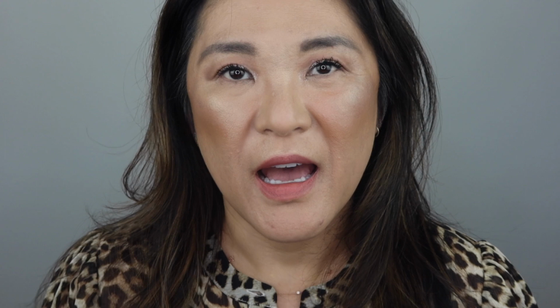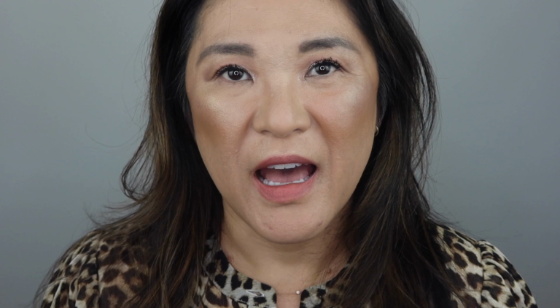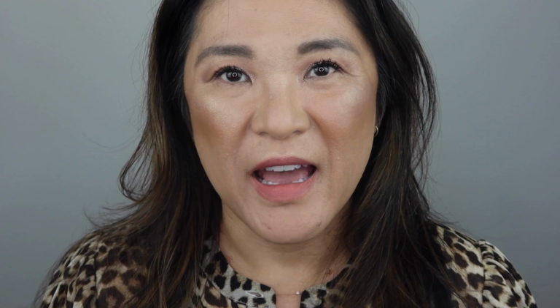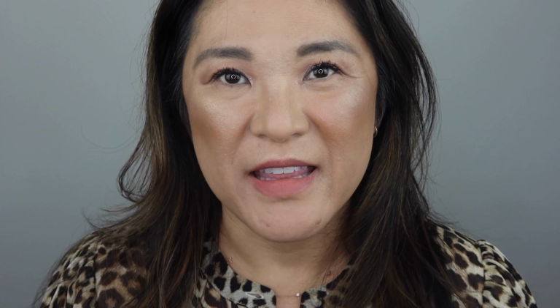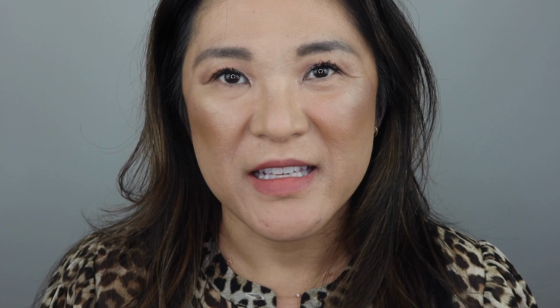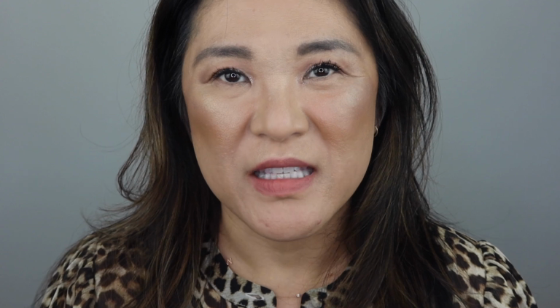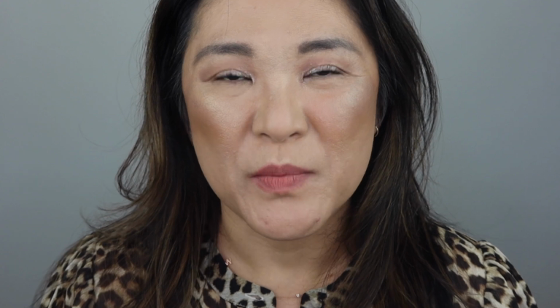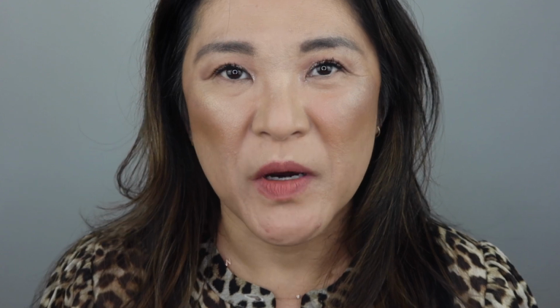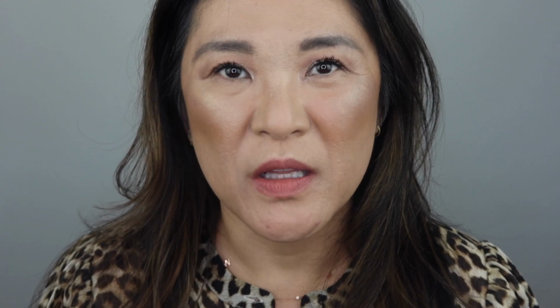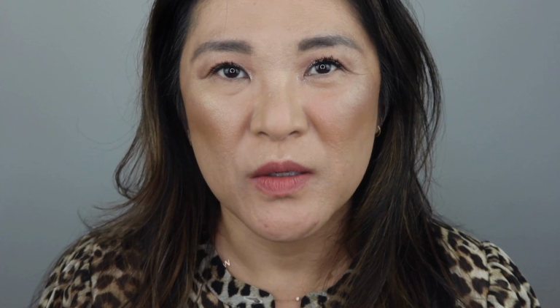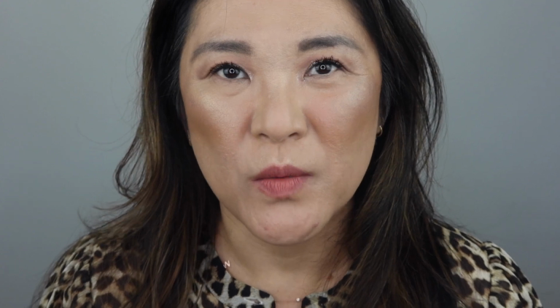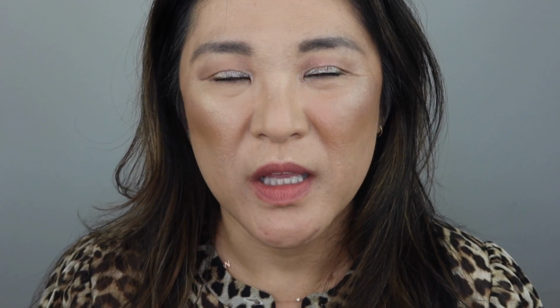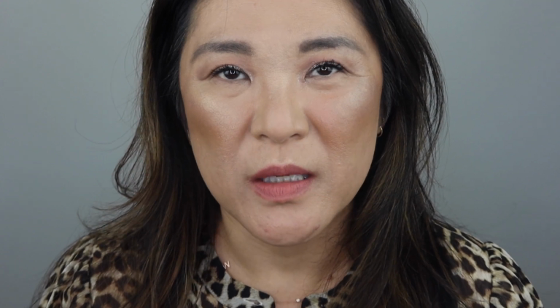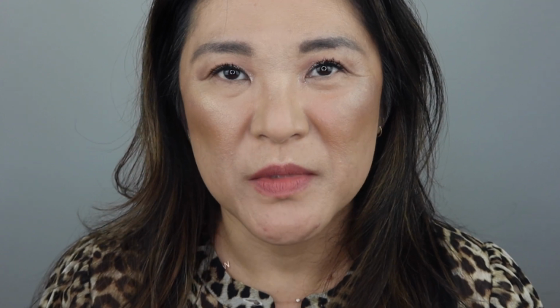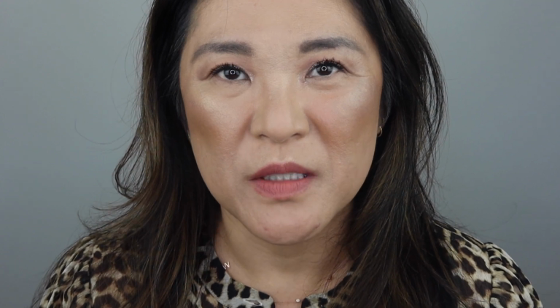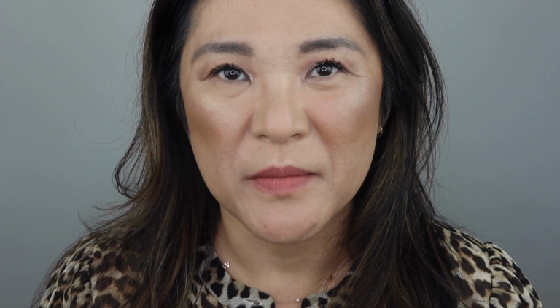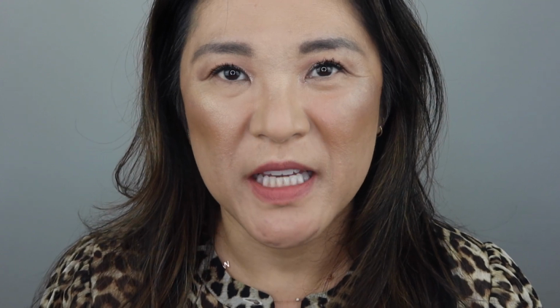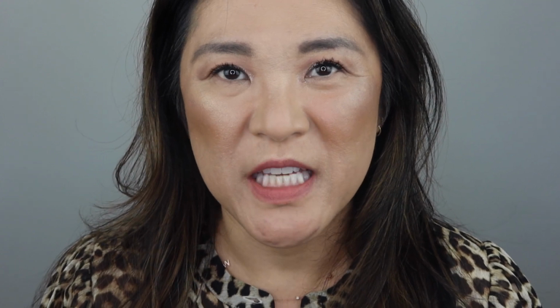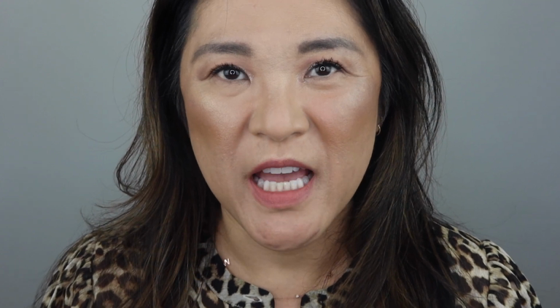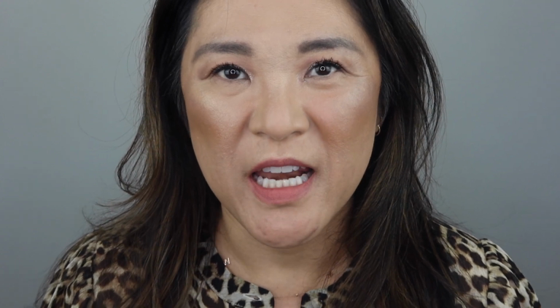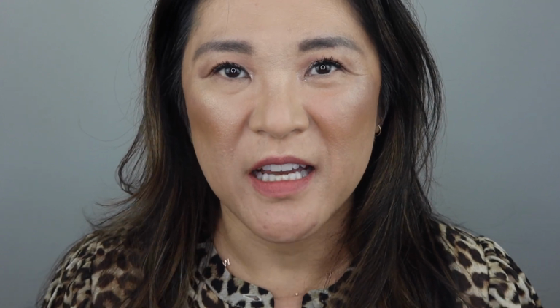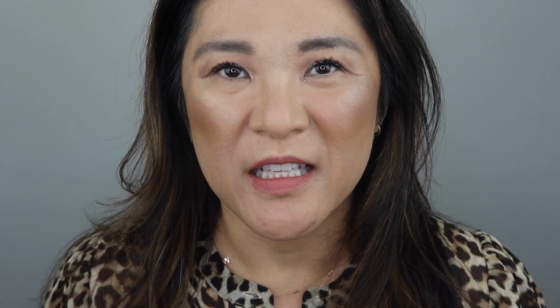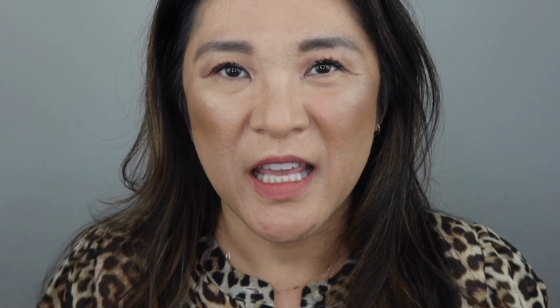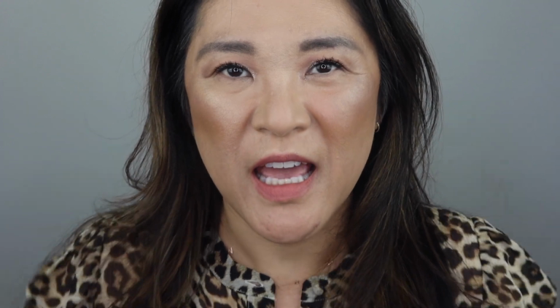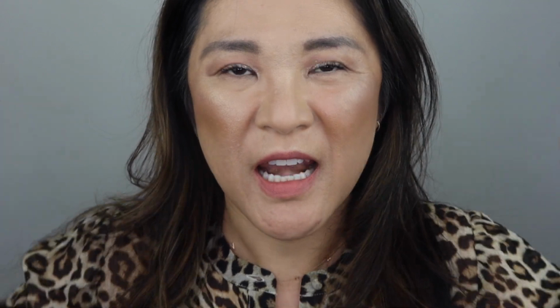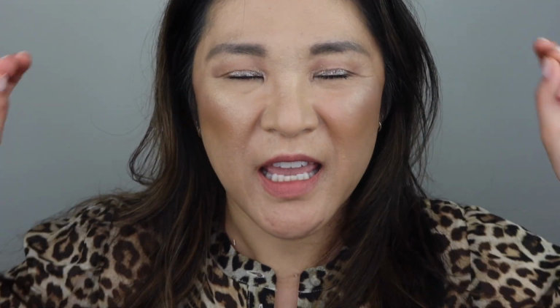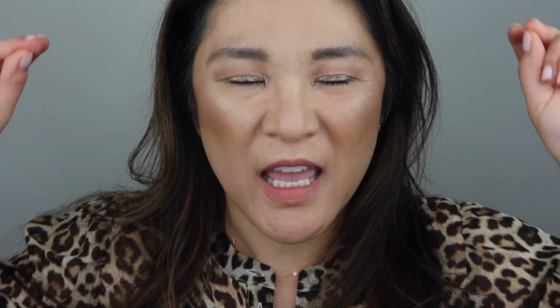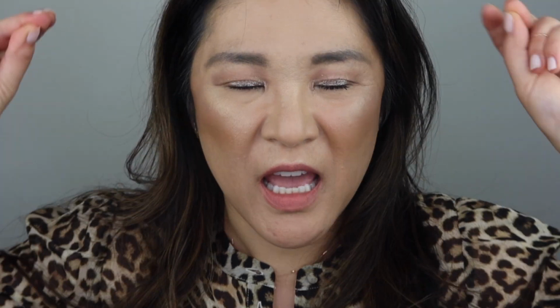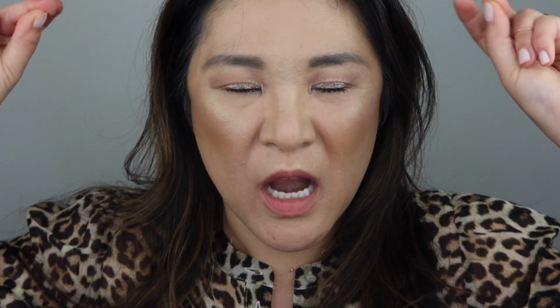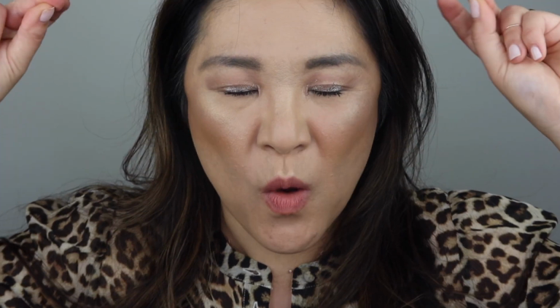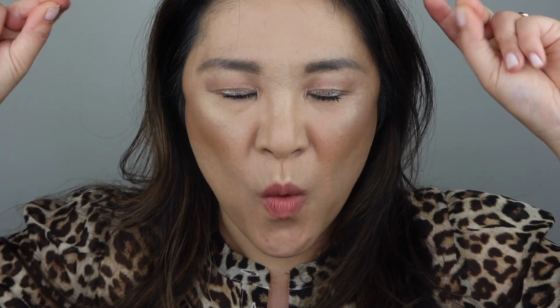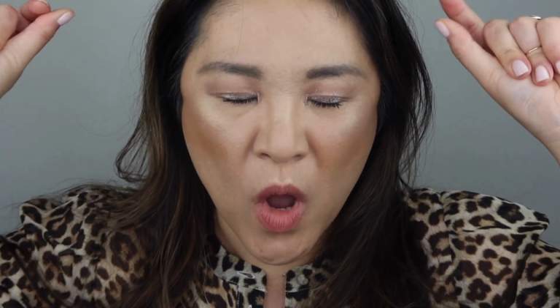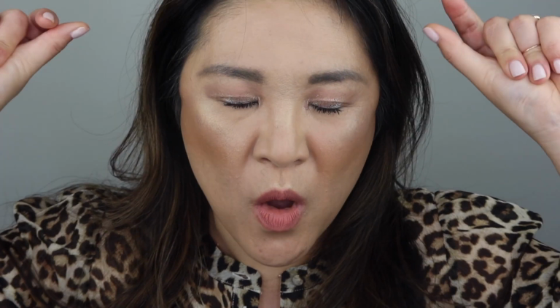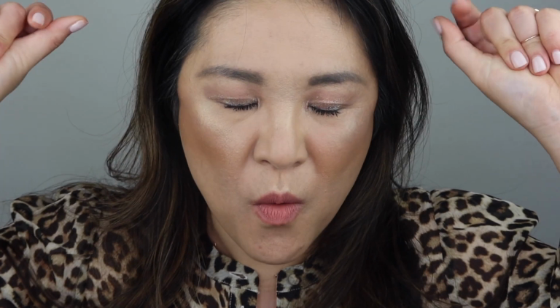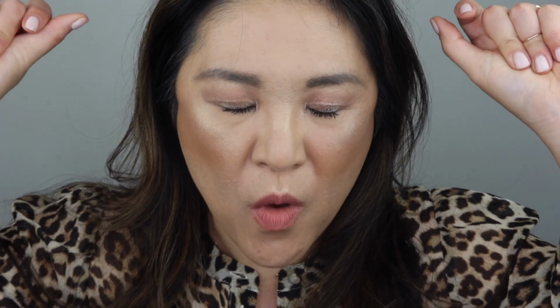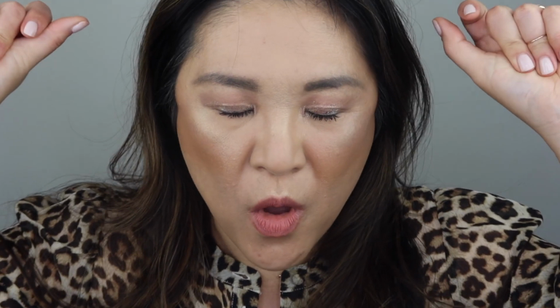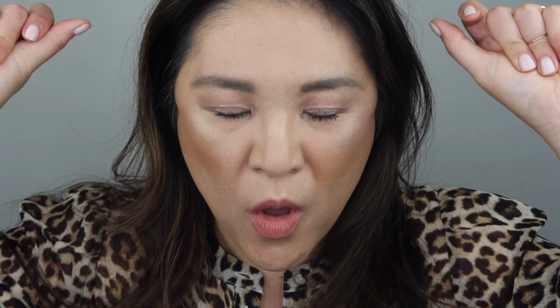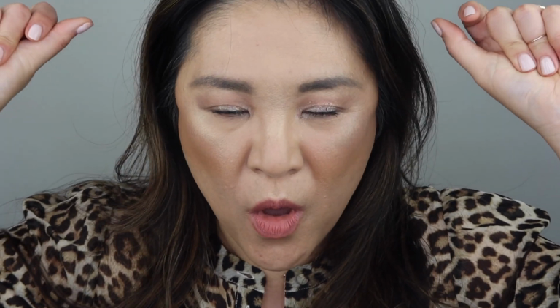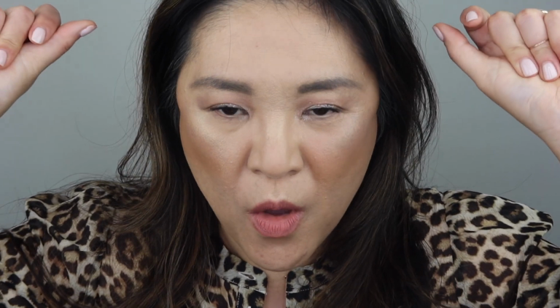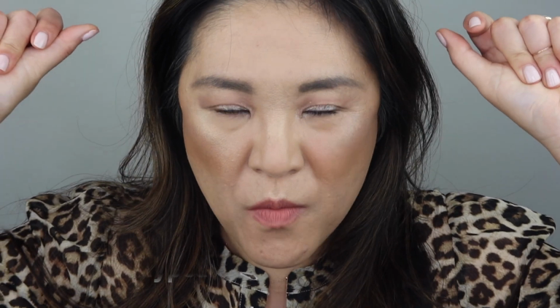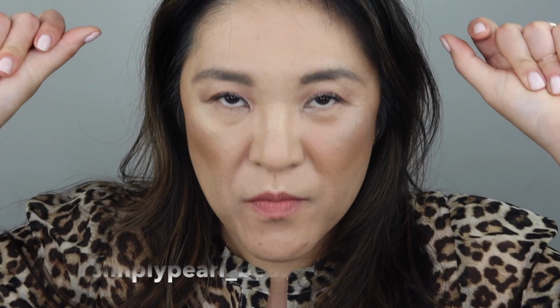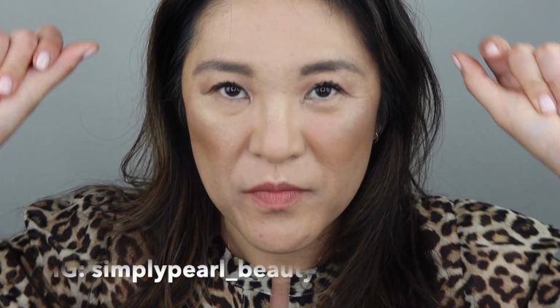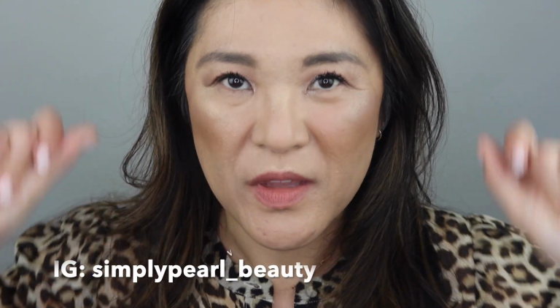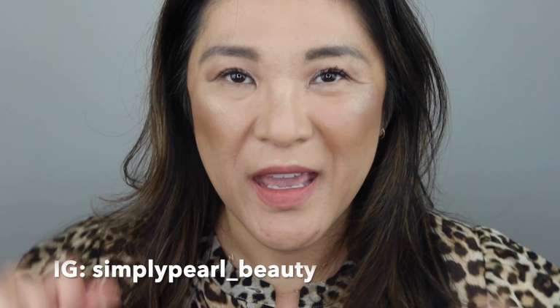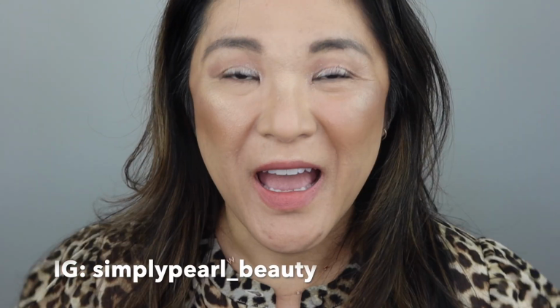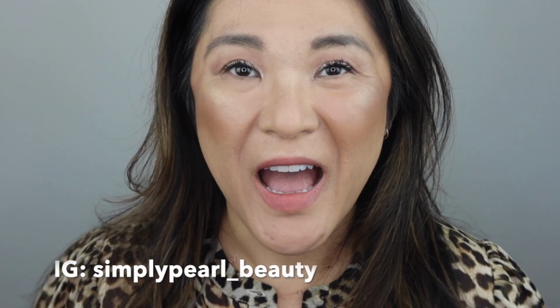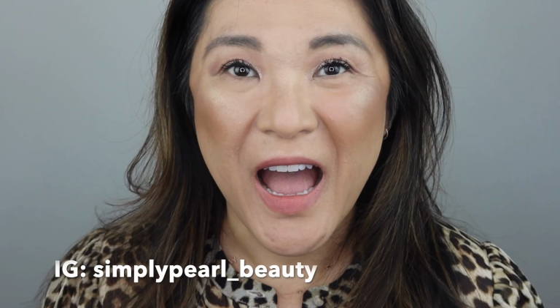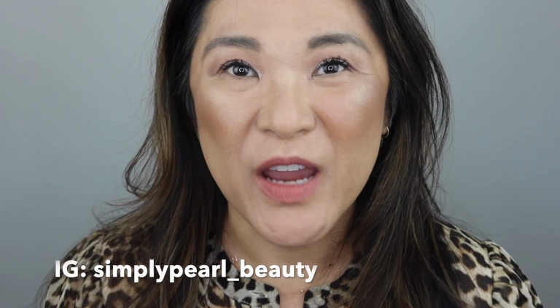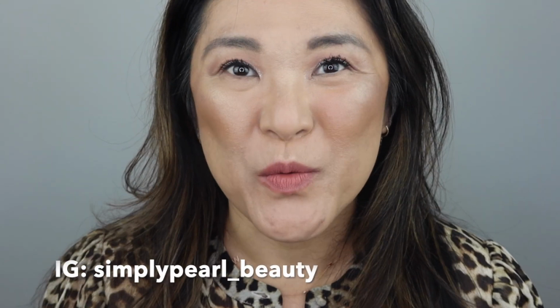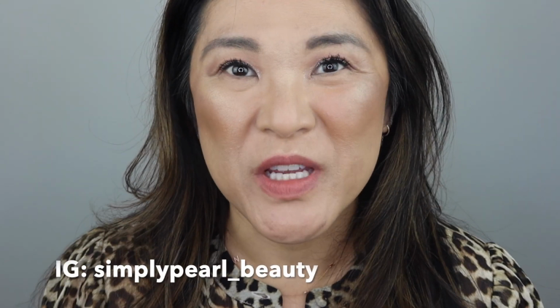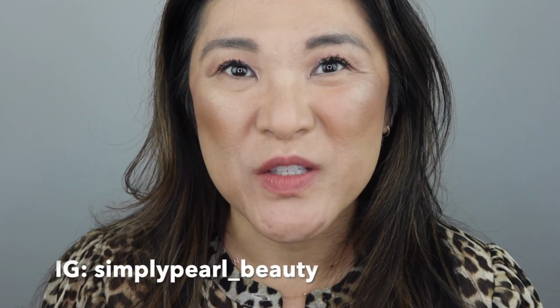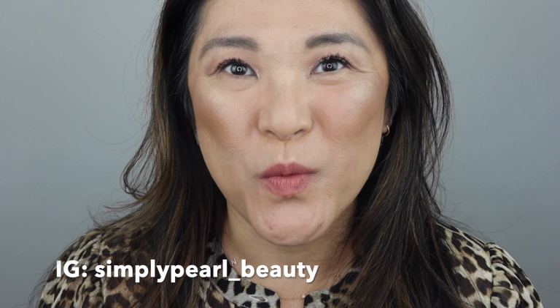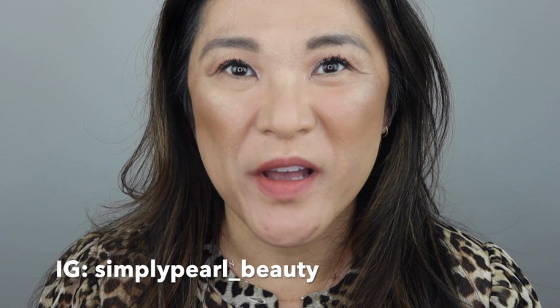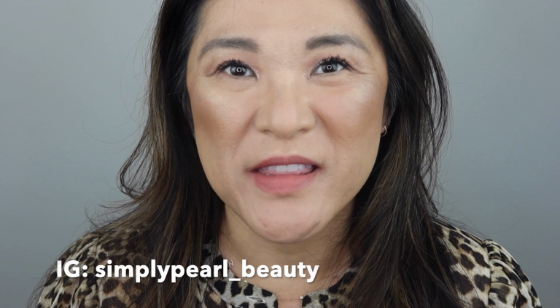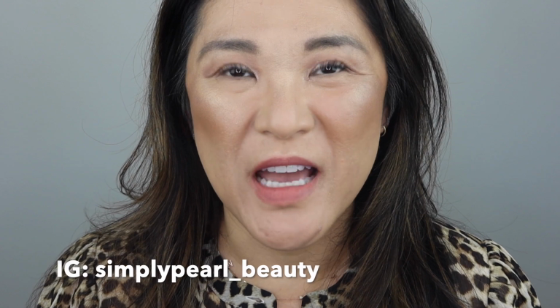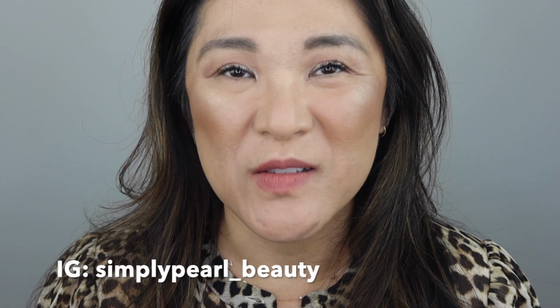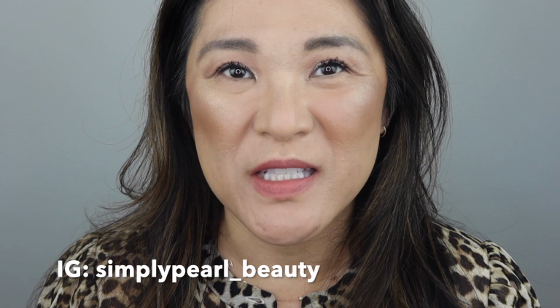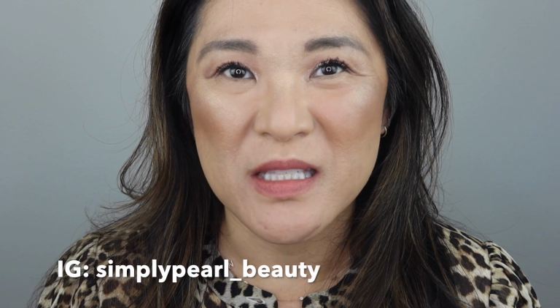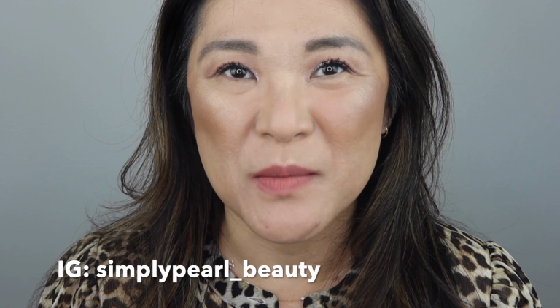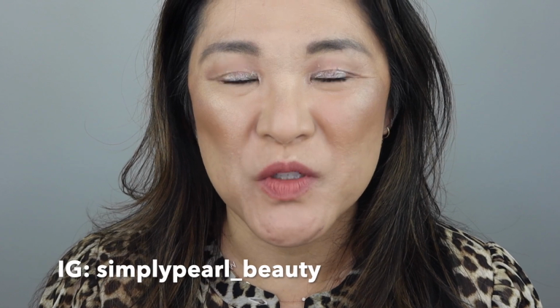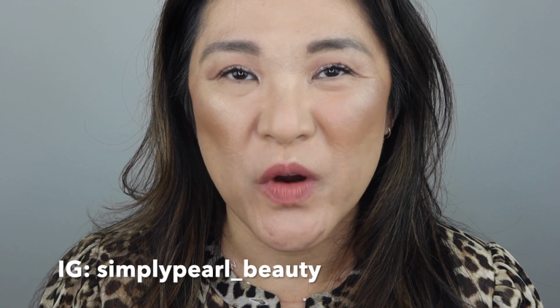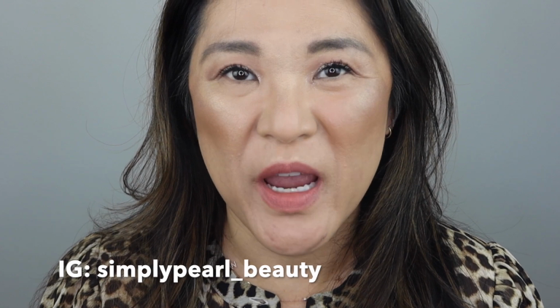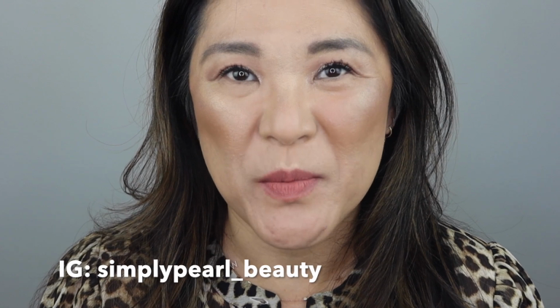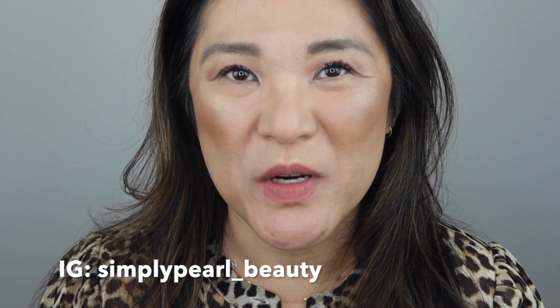Hi, this is Pearl and welcome to my channel. Can I get a whoop whoop? I reached 1,000 subscribers.